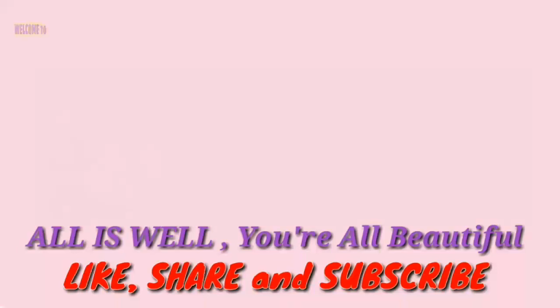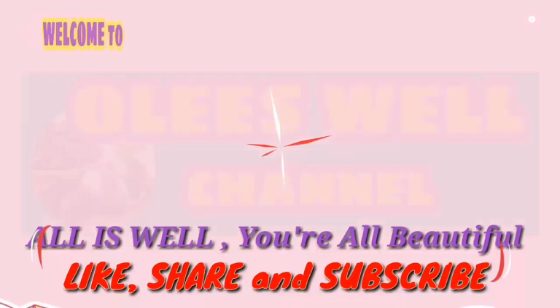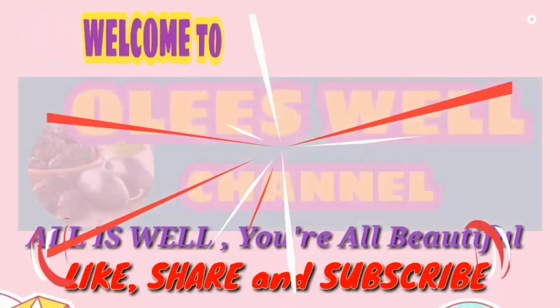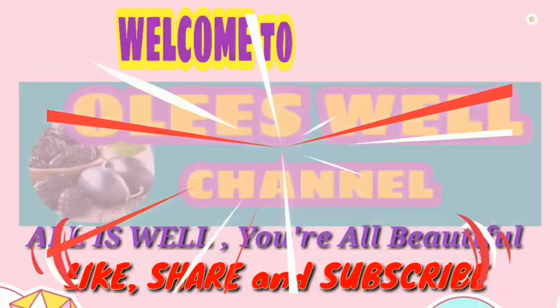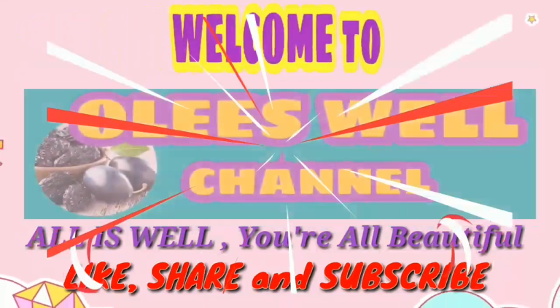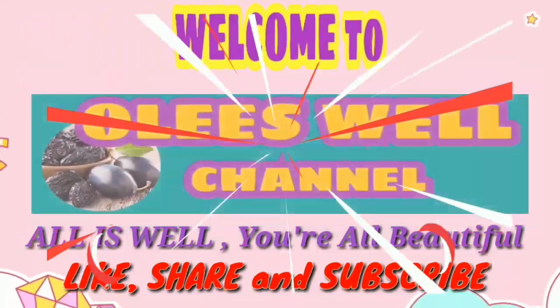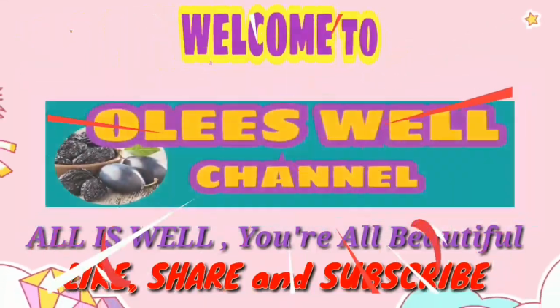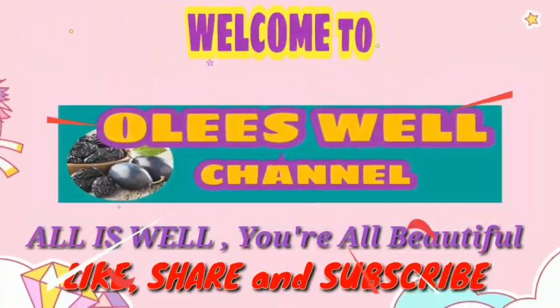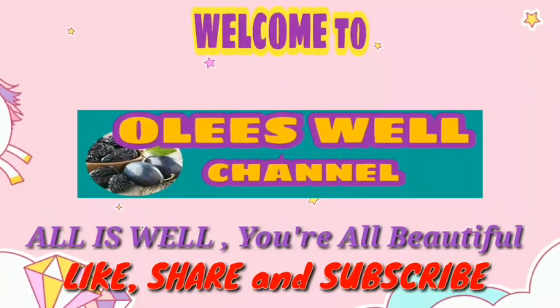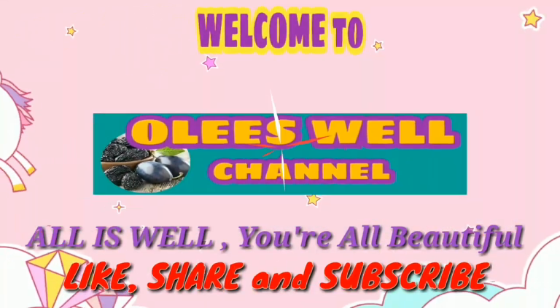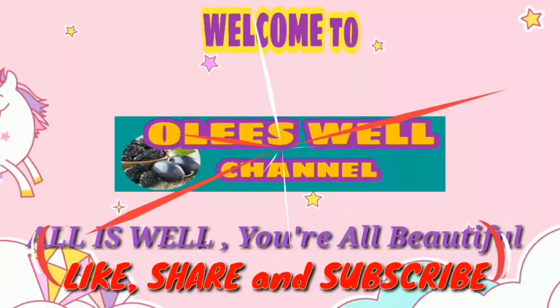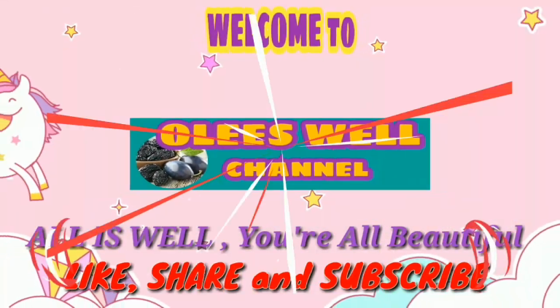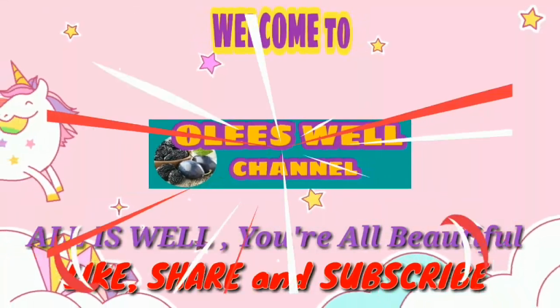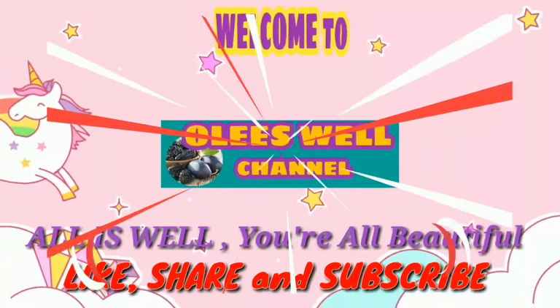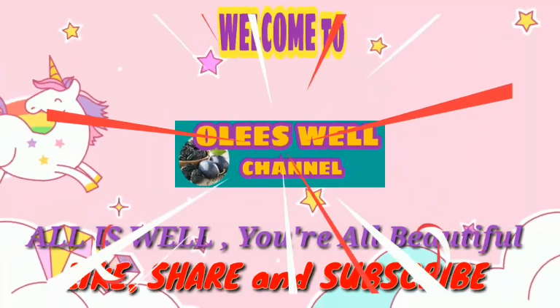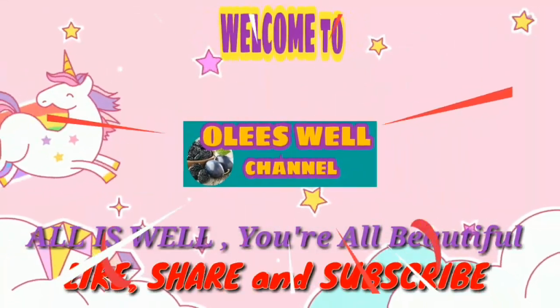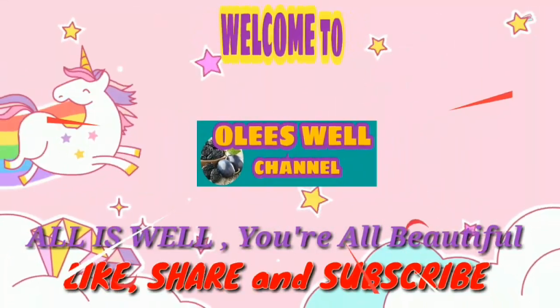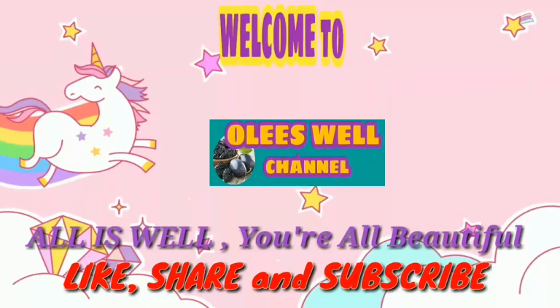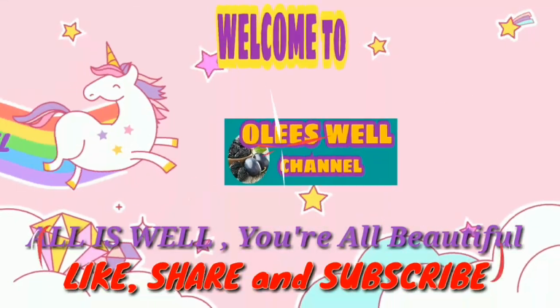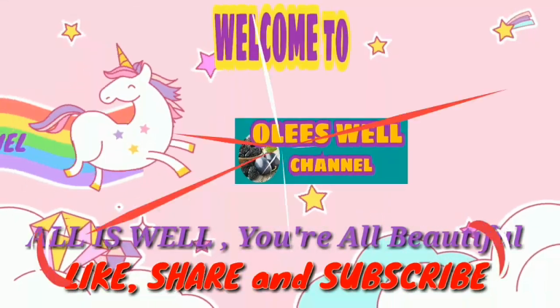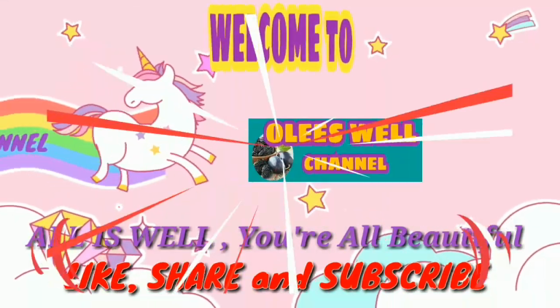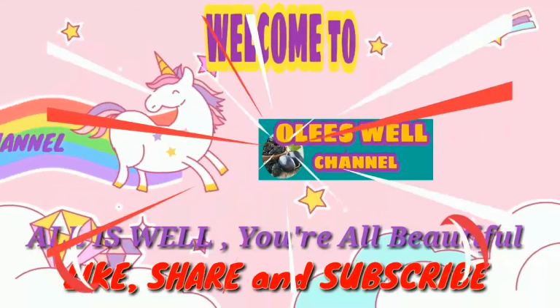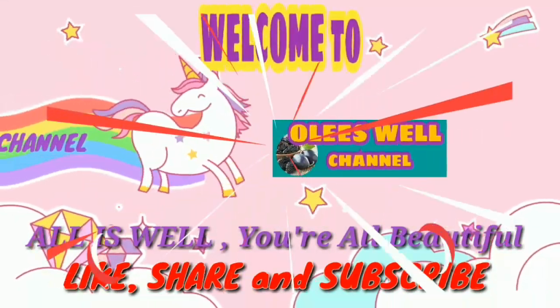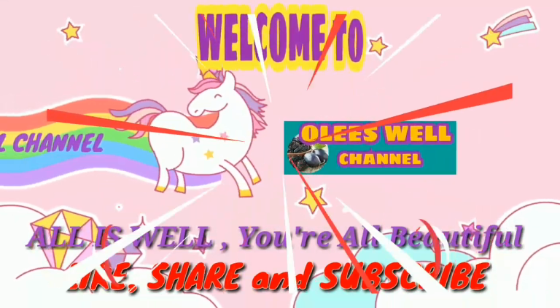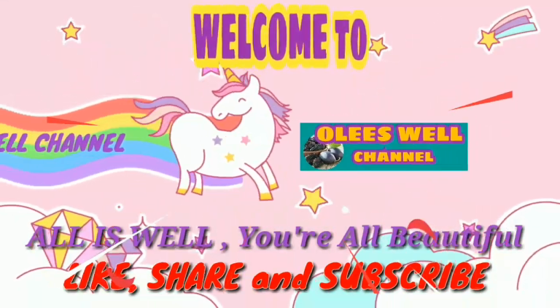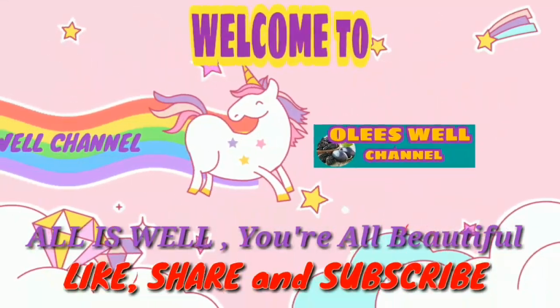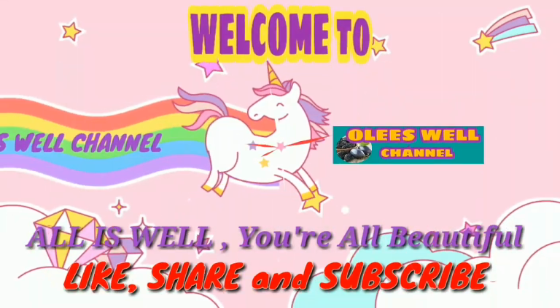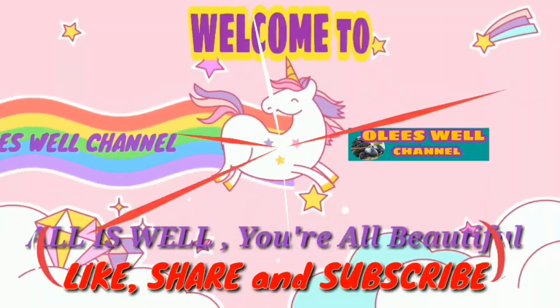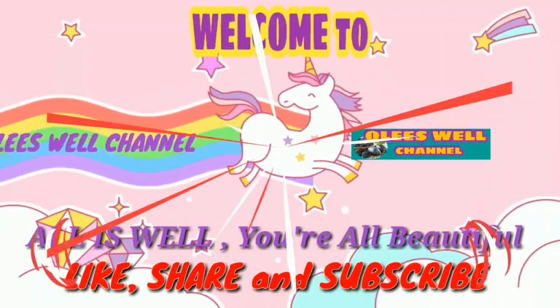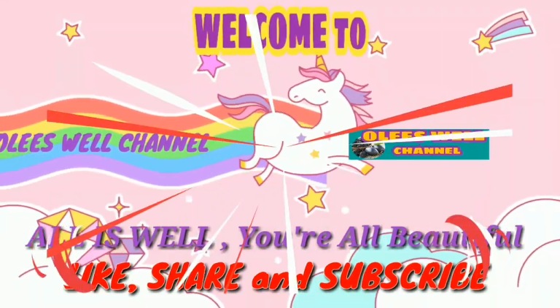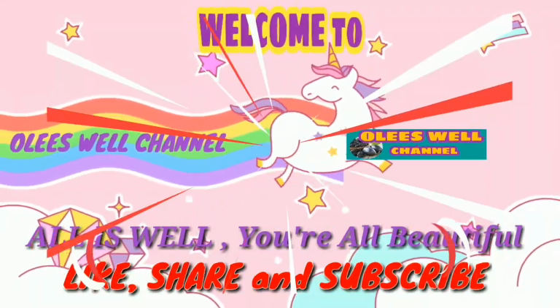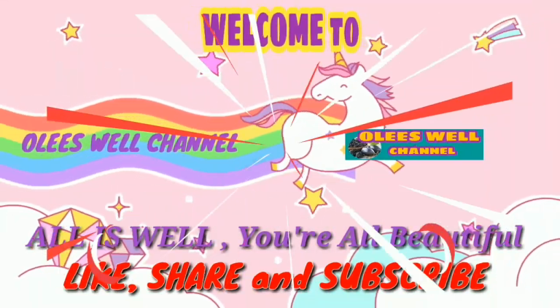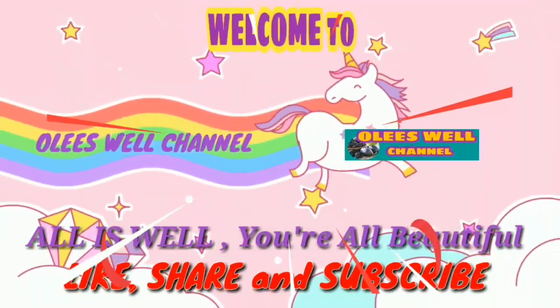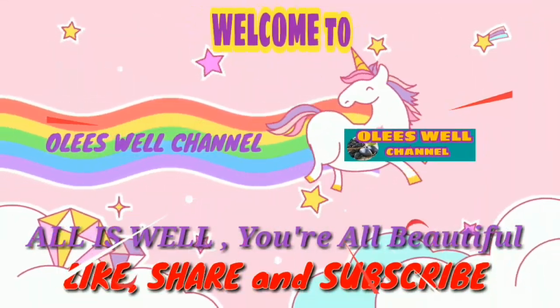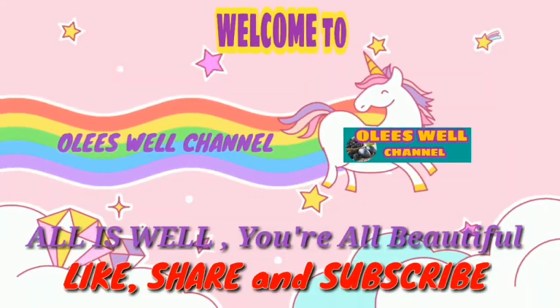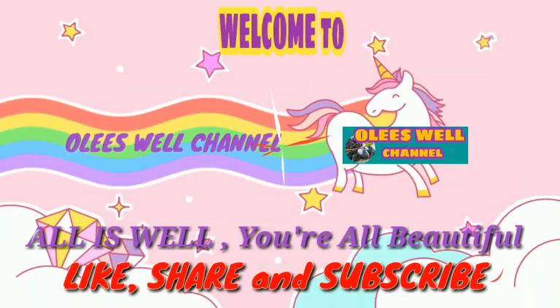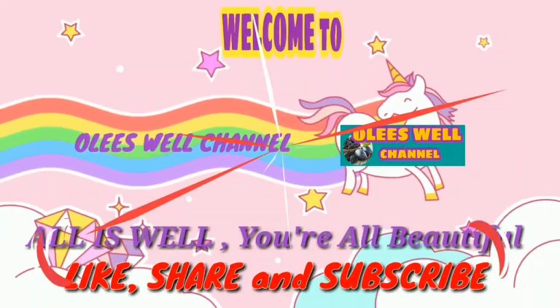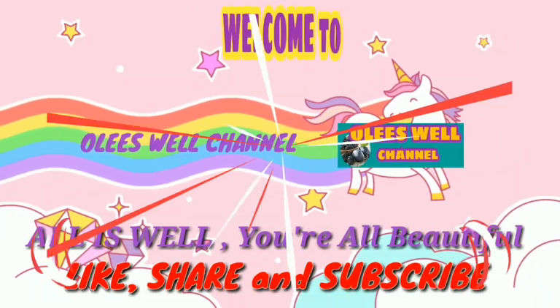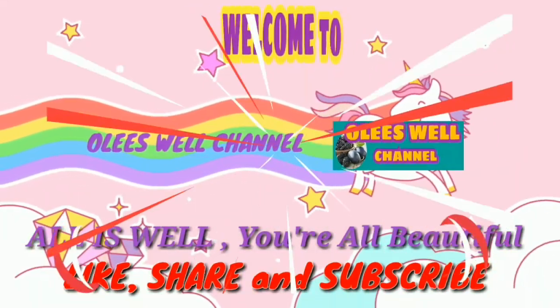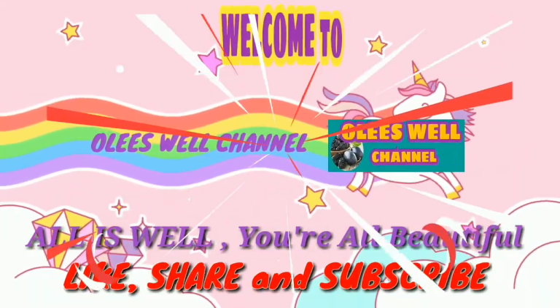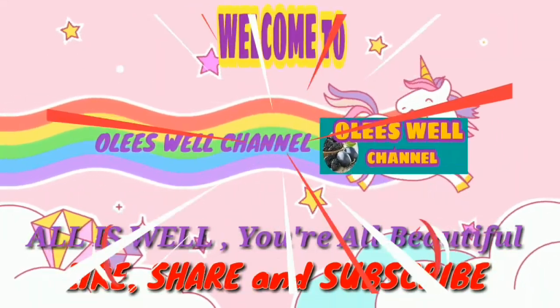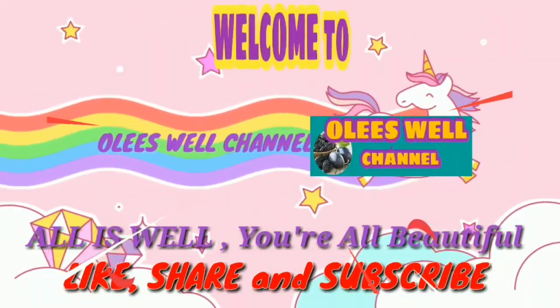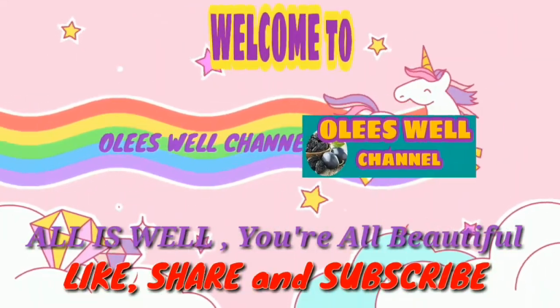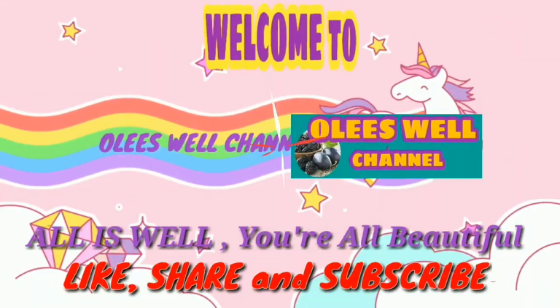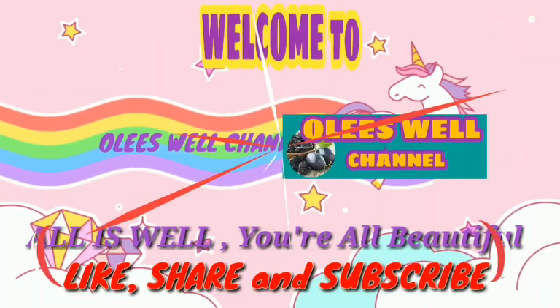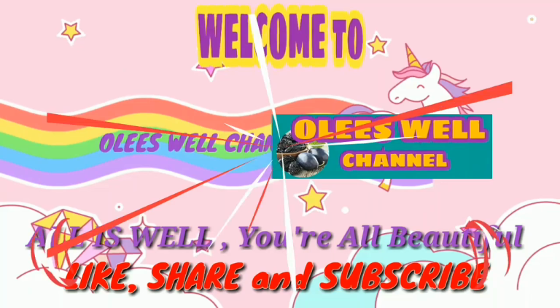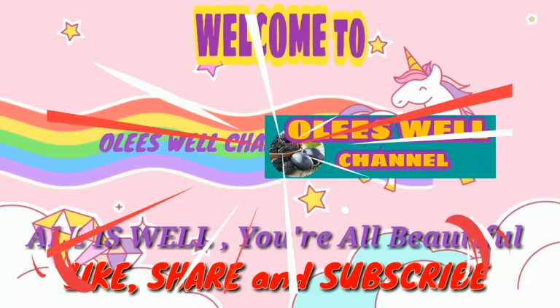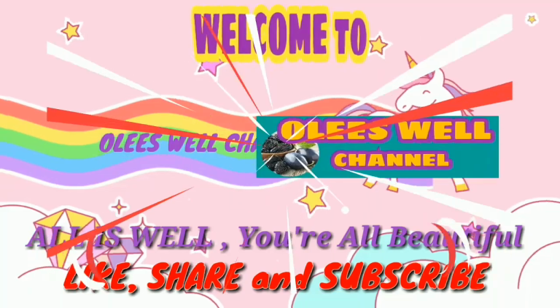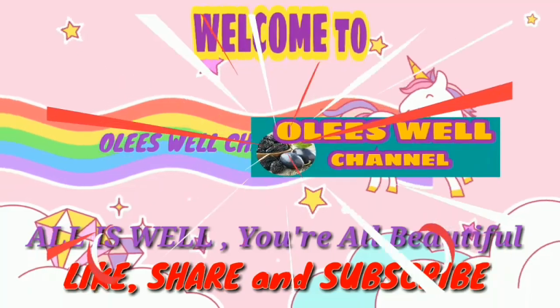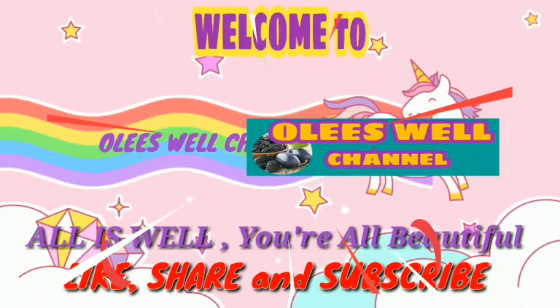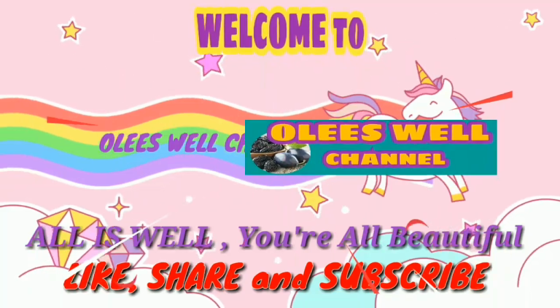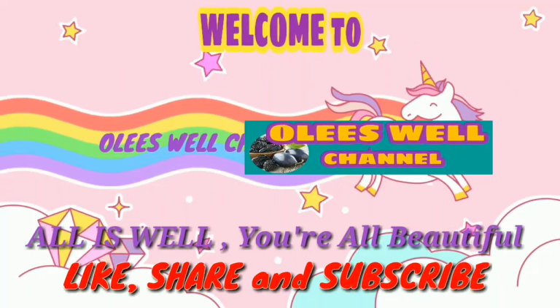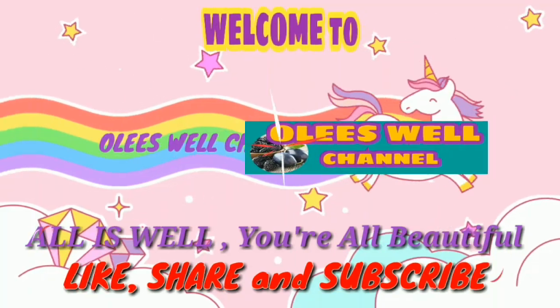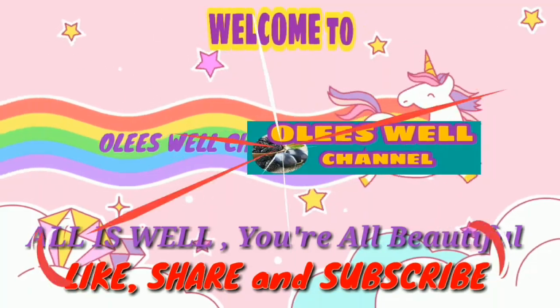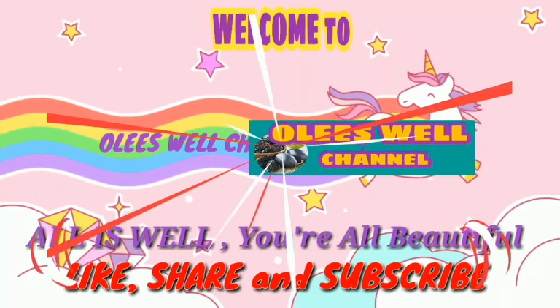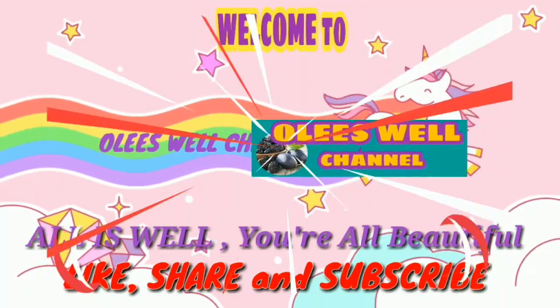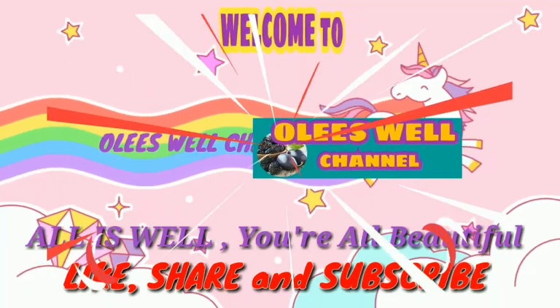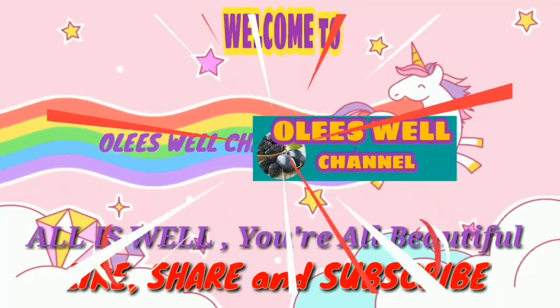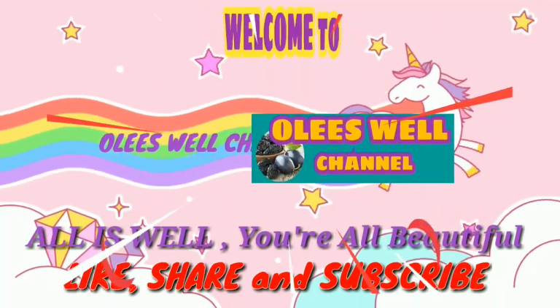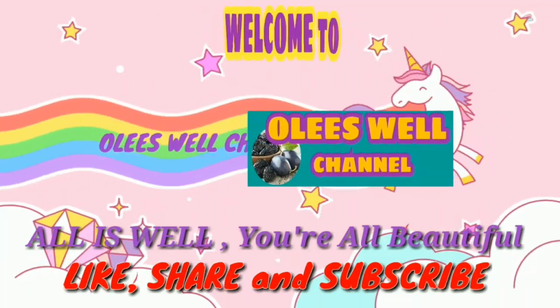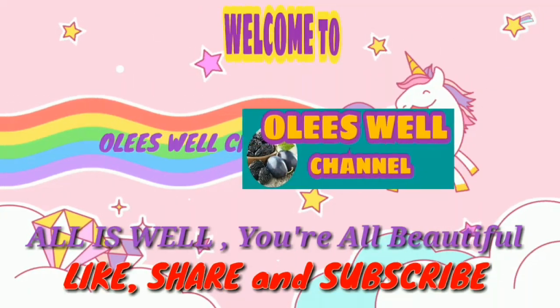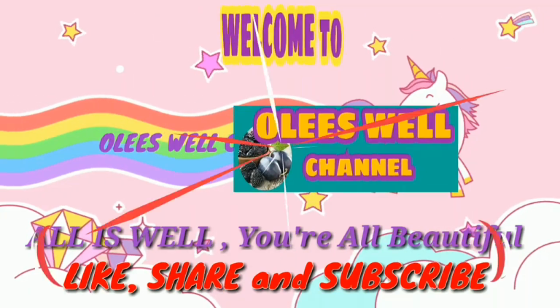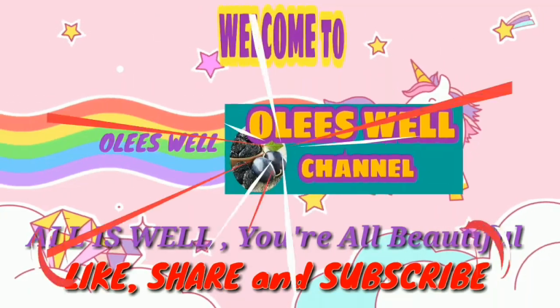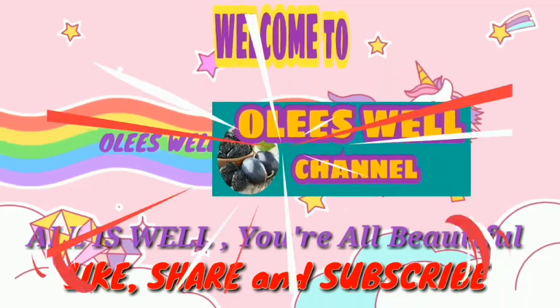Welcome back to our channel! Always remember, you are beautiful and all is well!